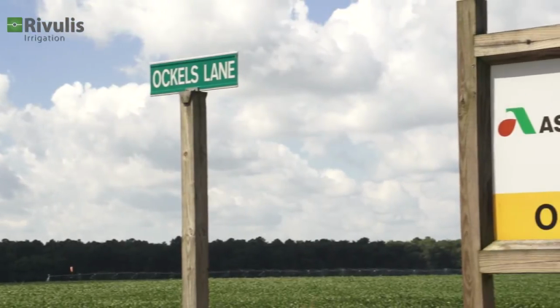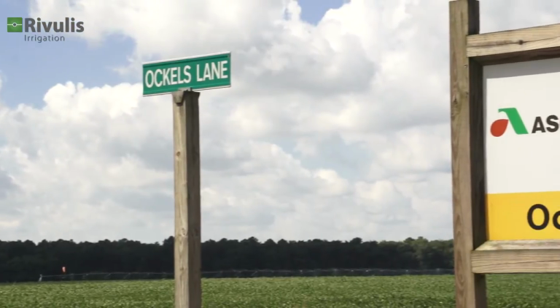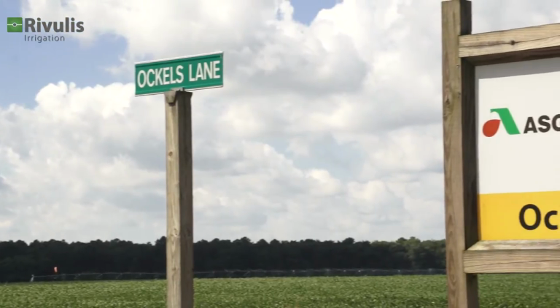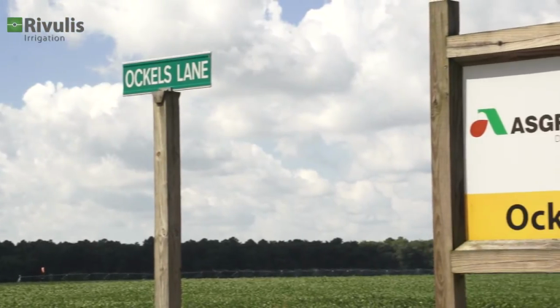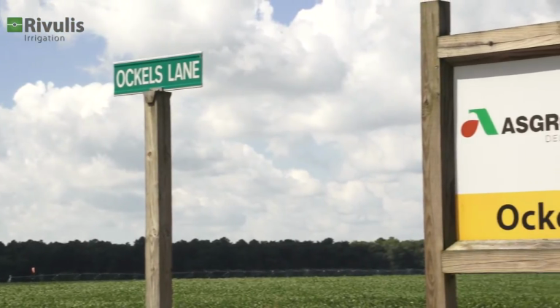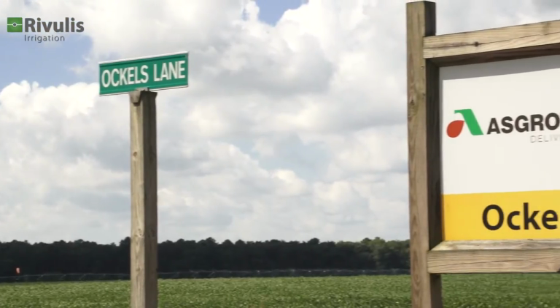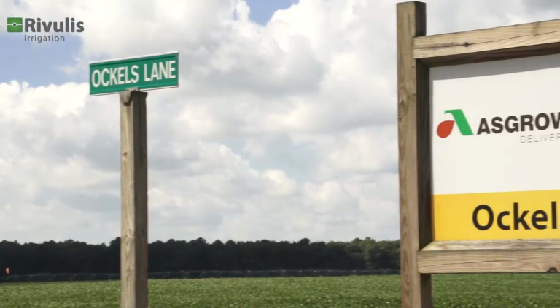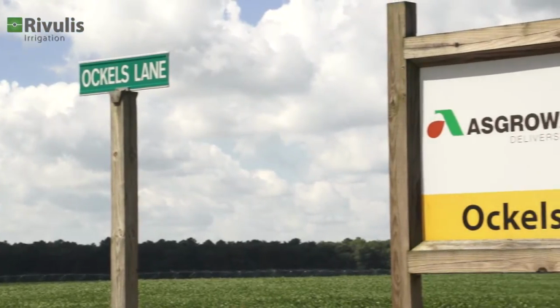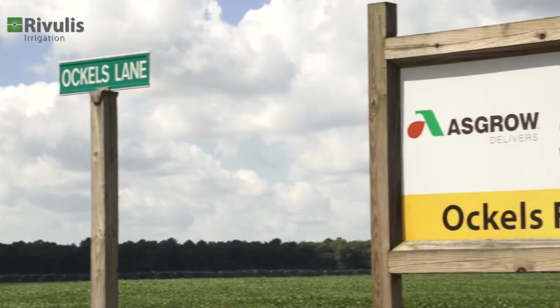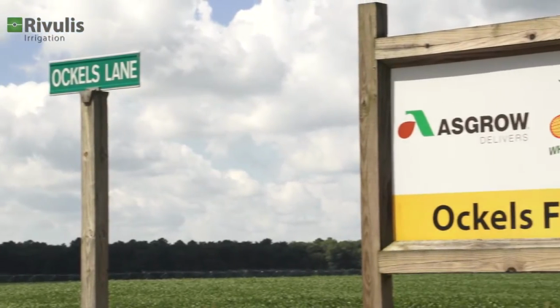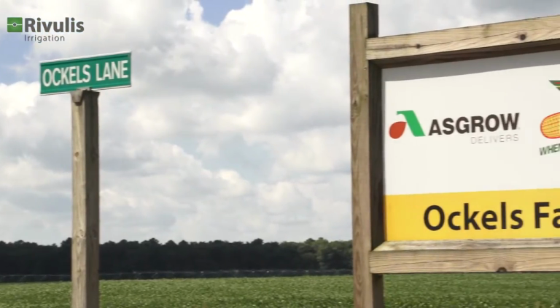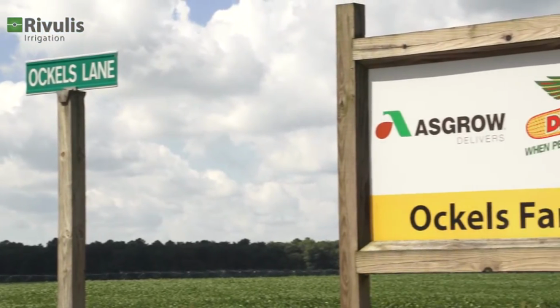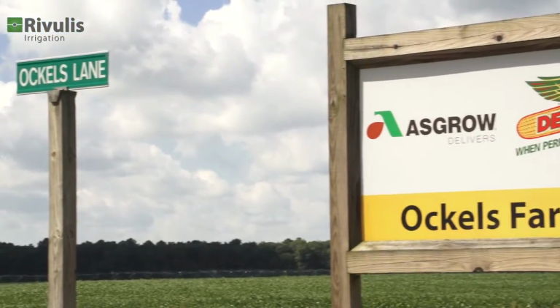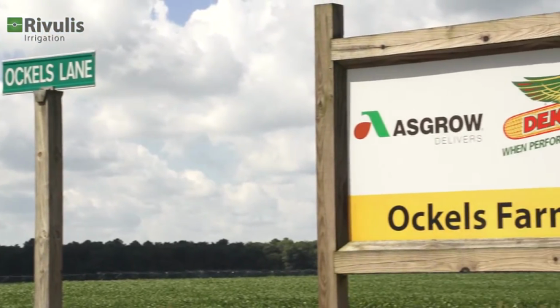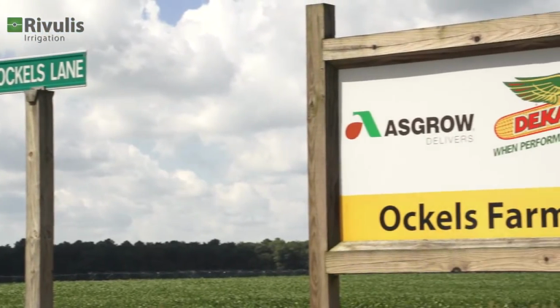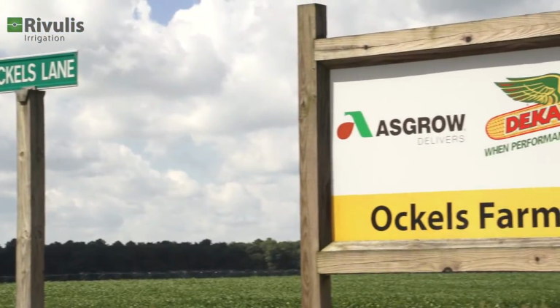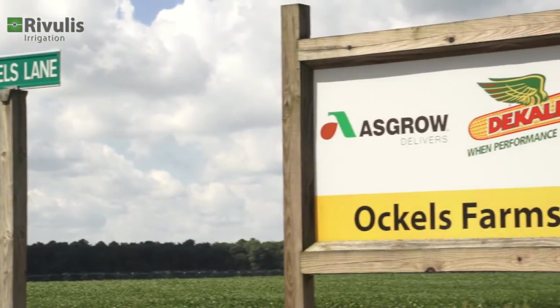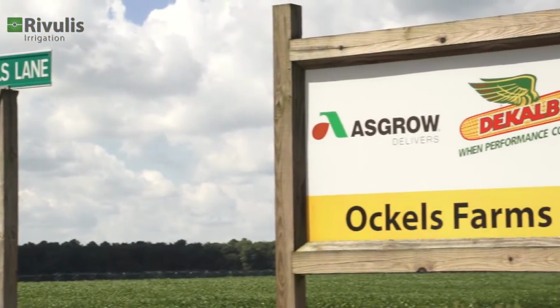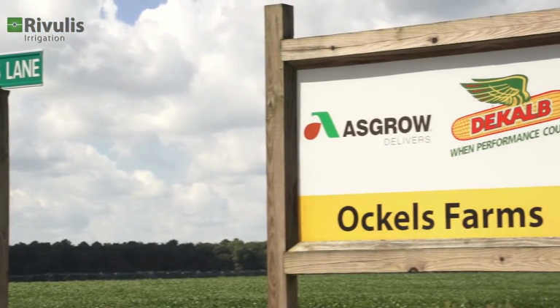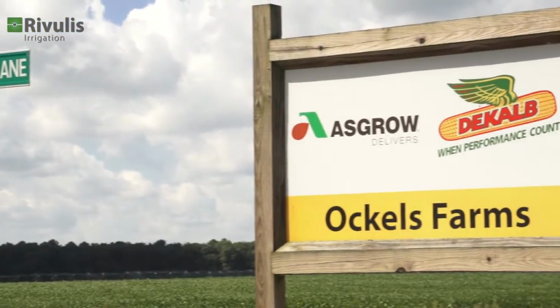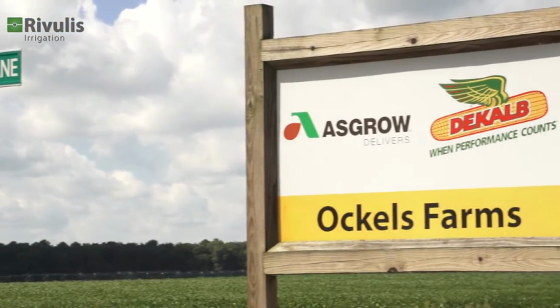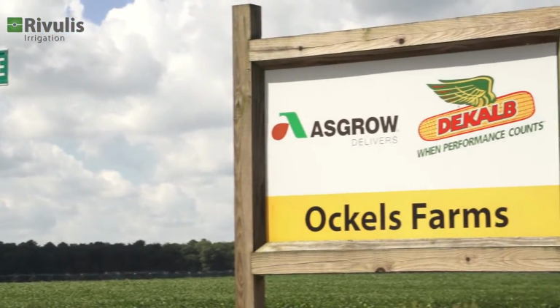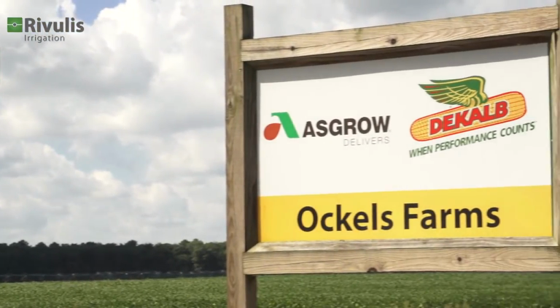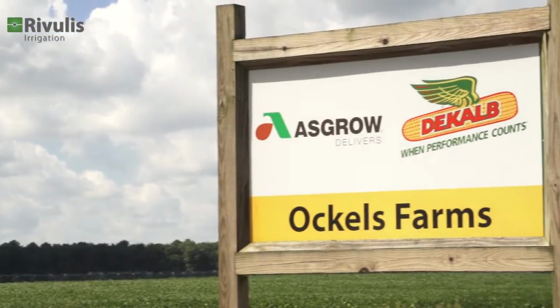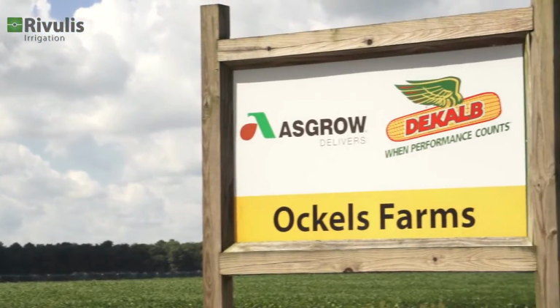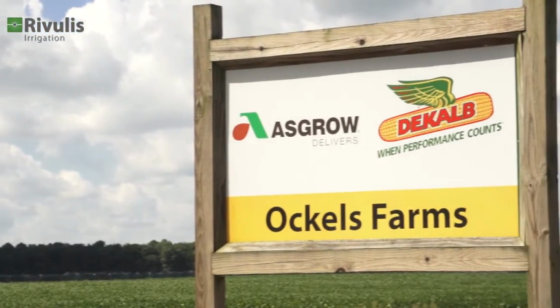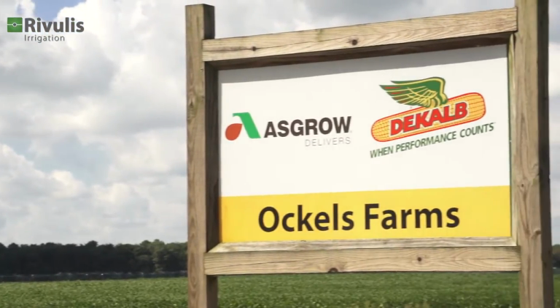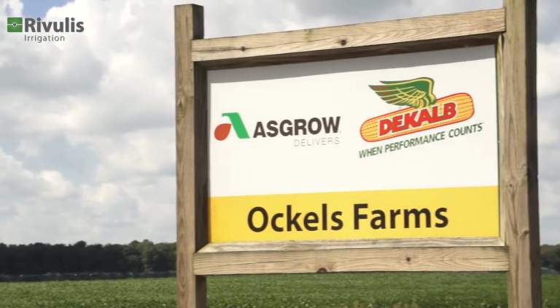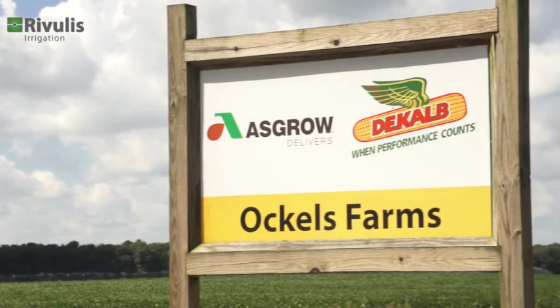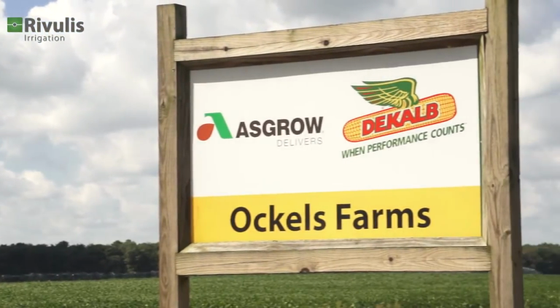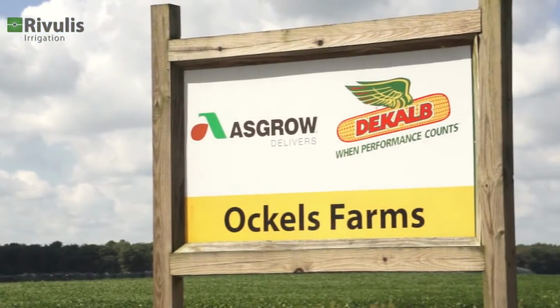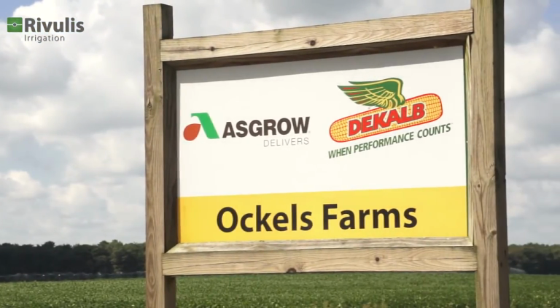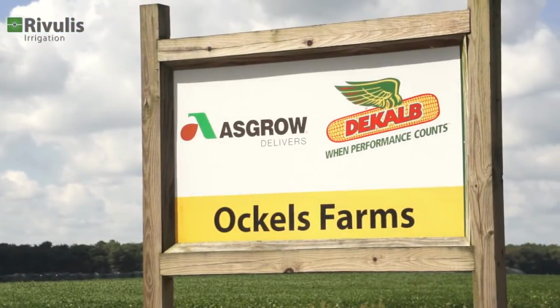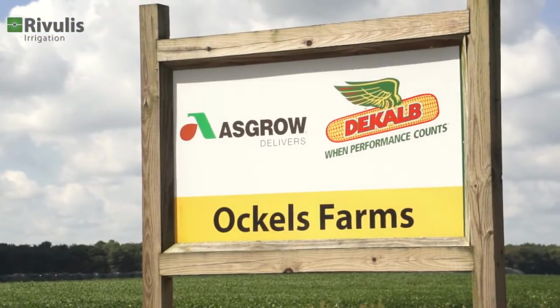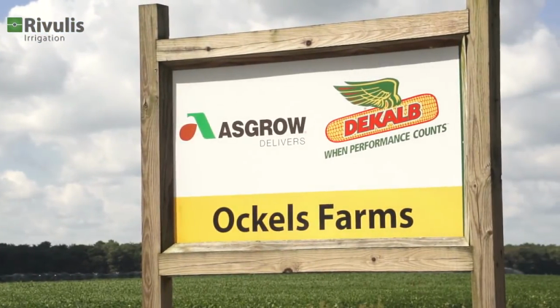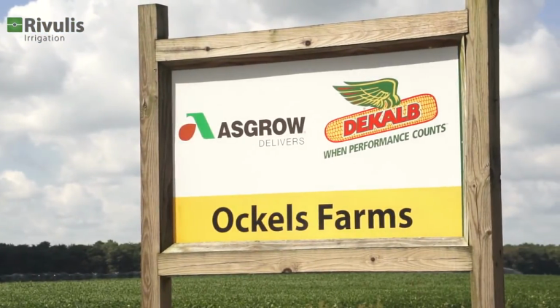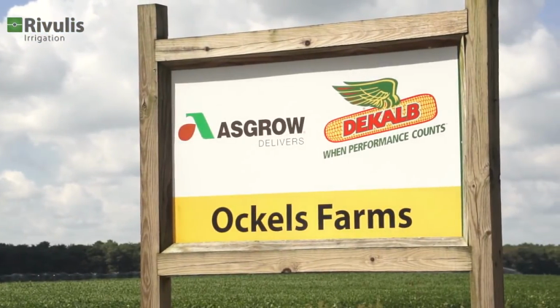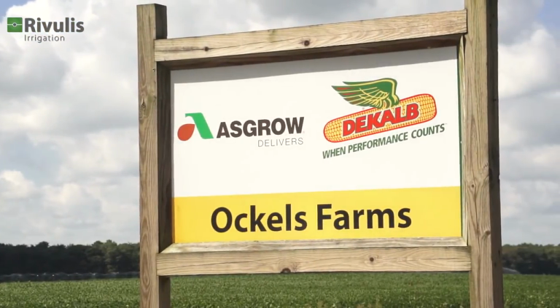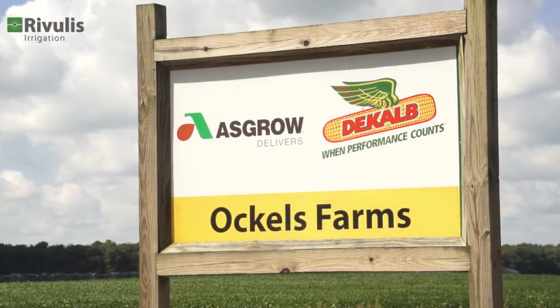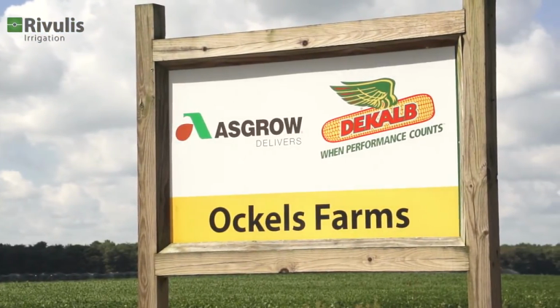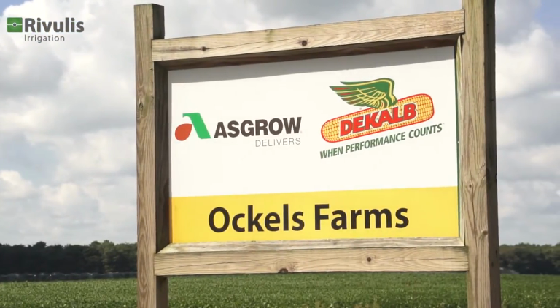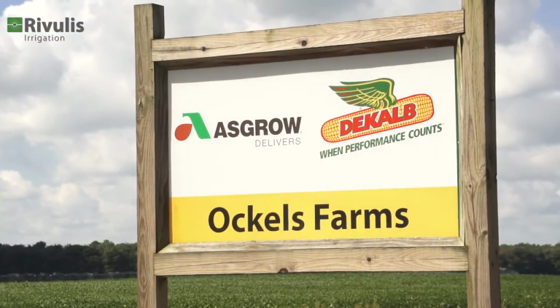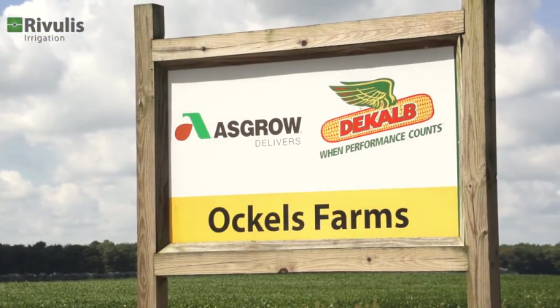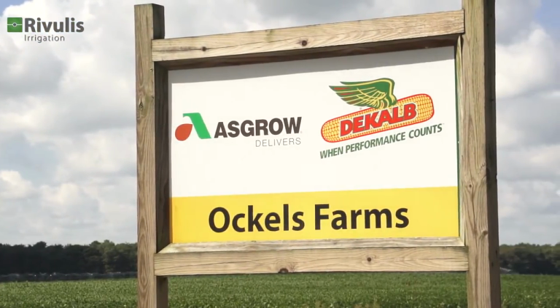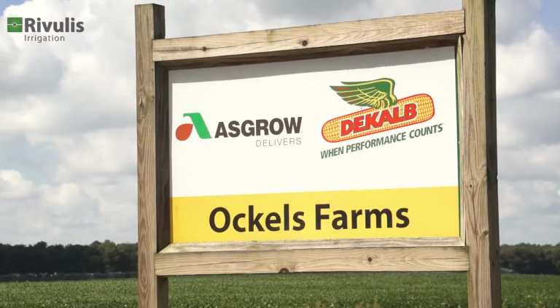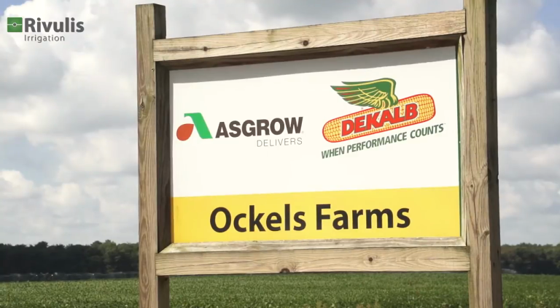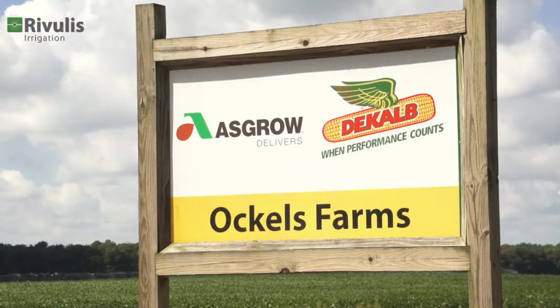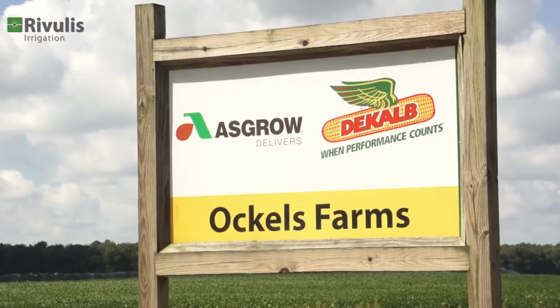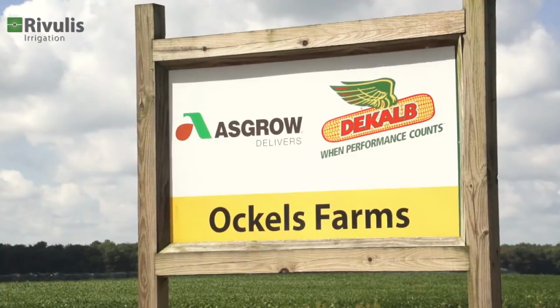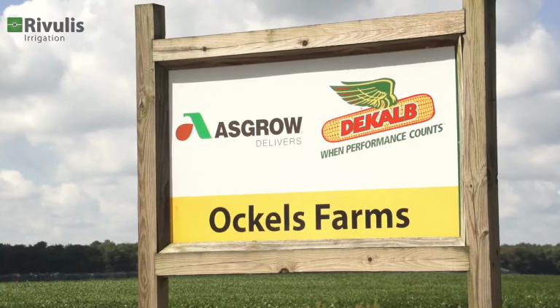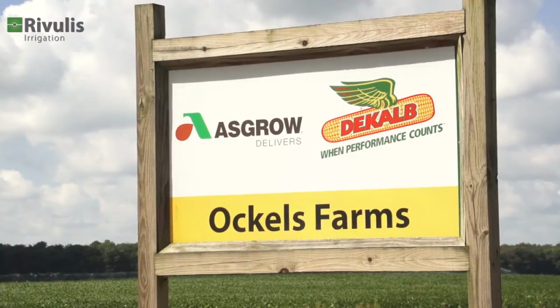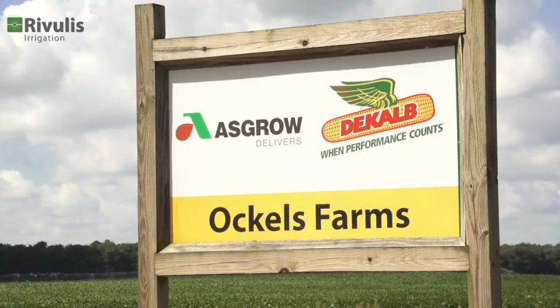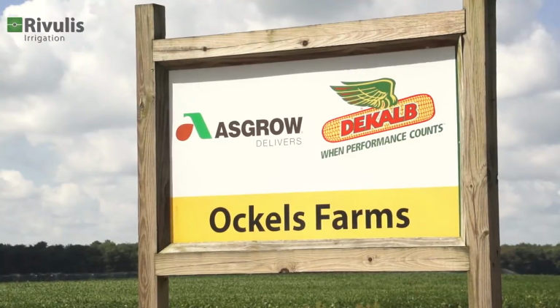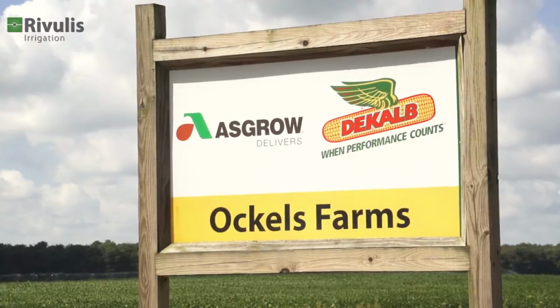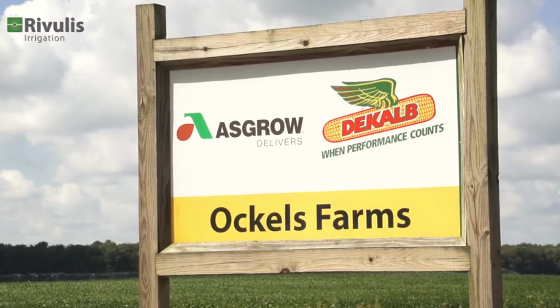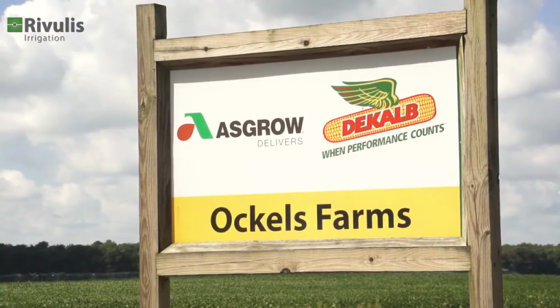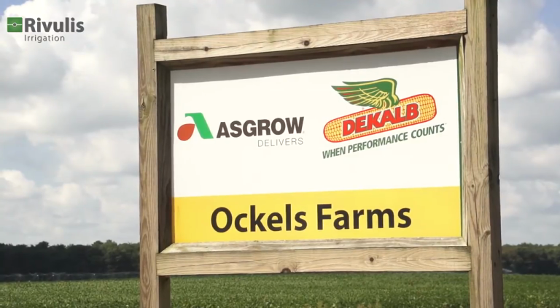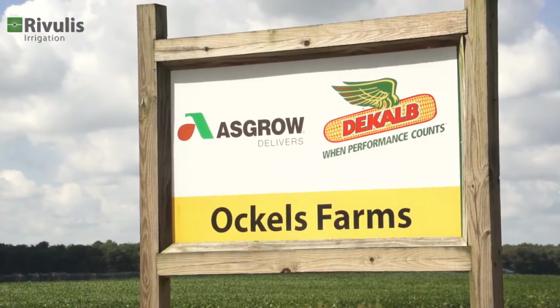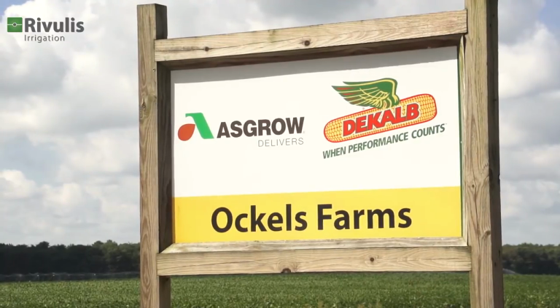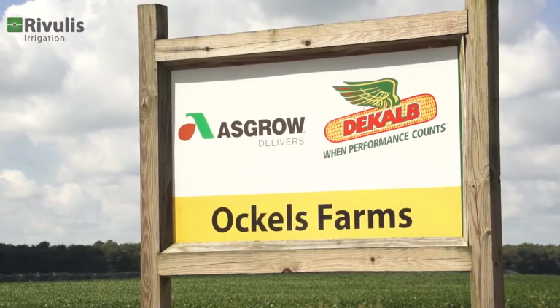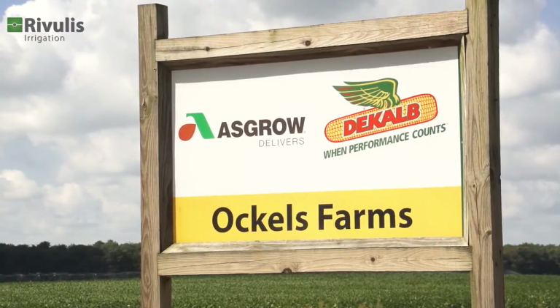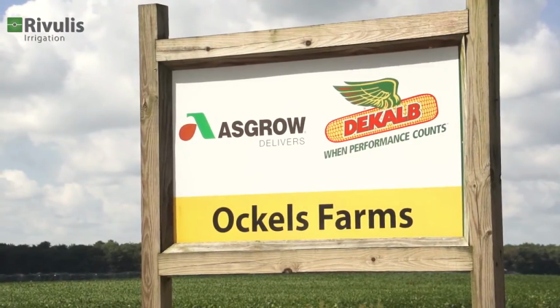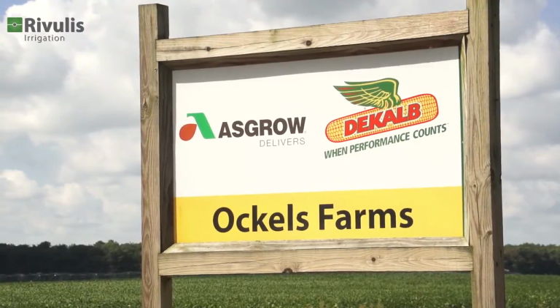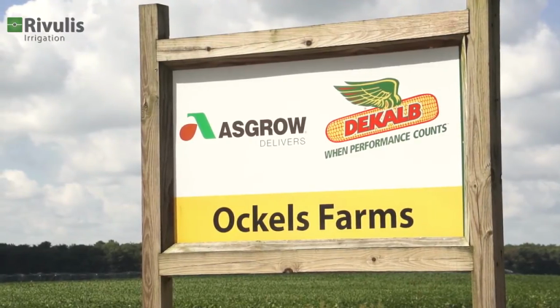Five years ago, Dale Ockels tried Rivulis T-Tape on an odd-shaped field where his central pivot system could not work.